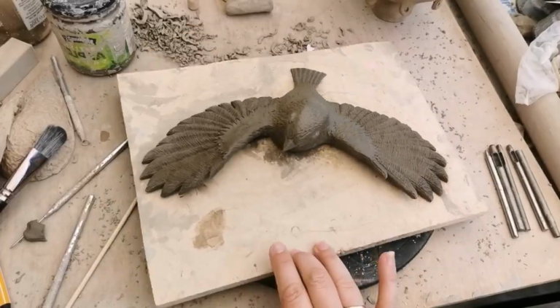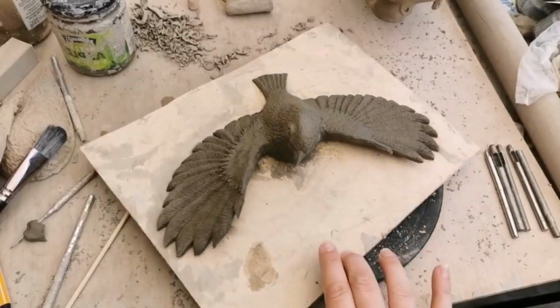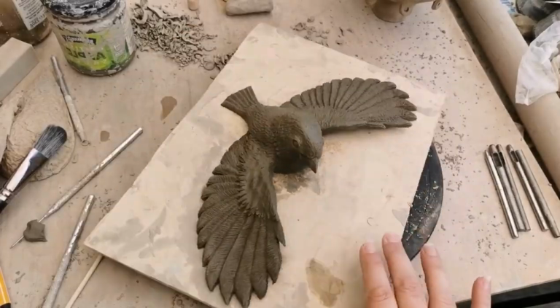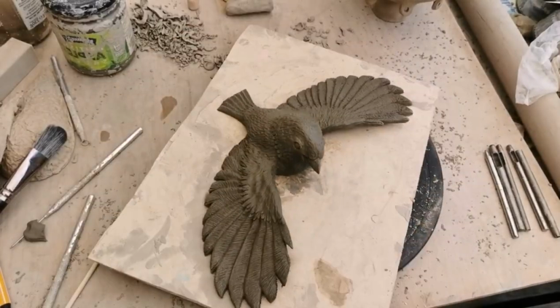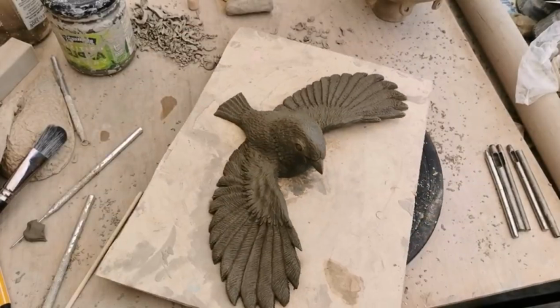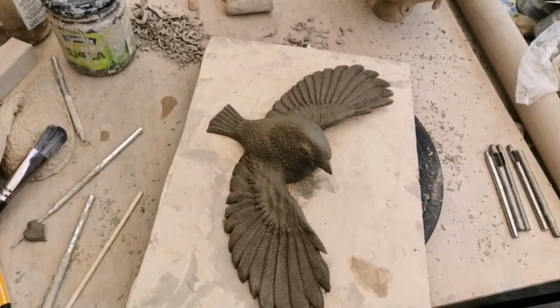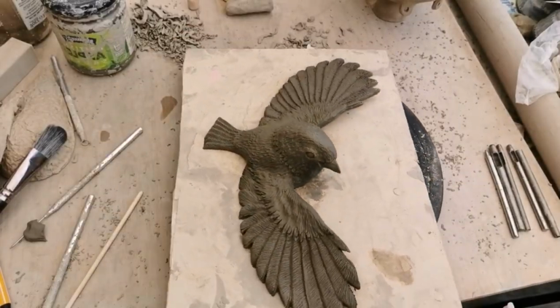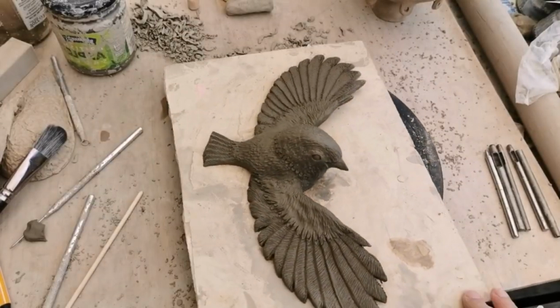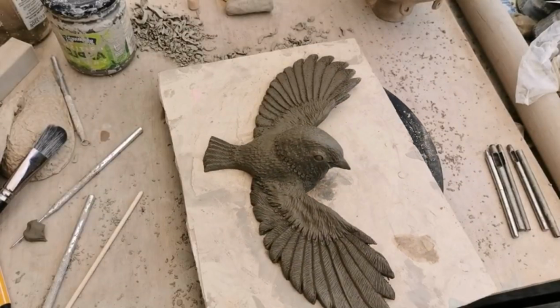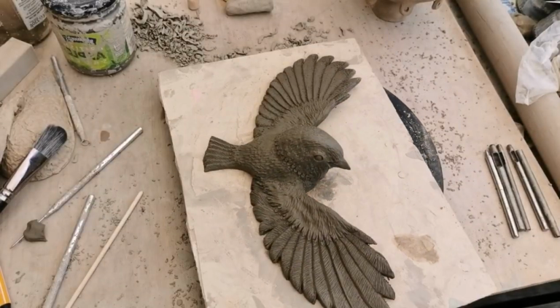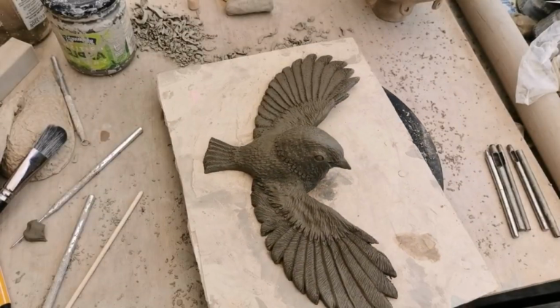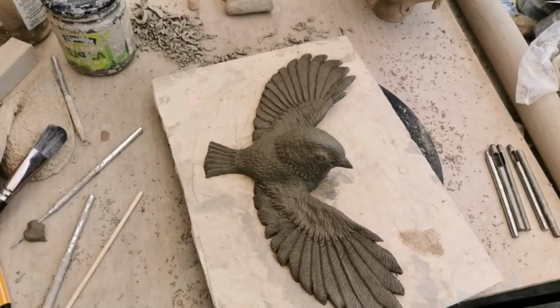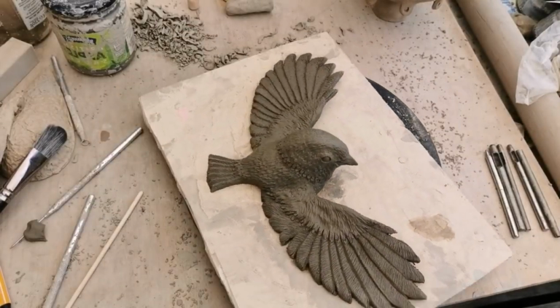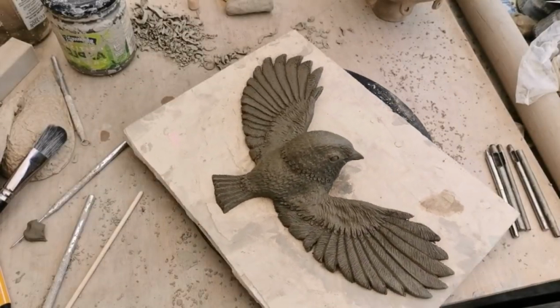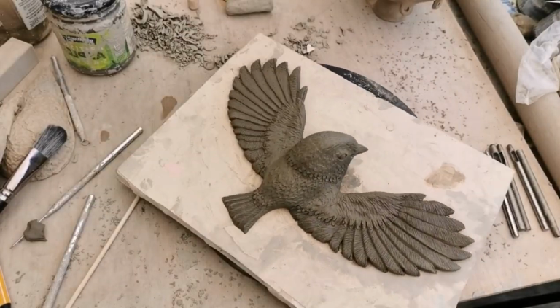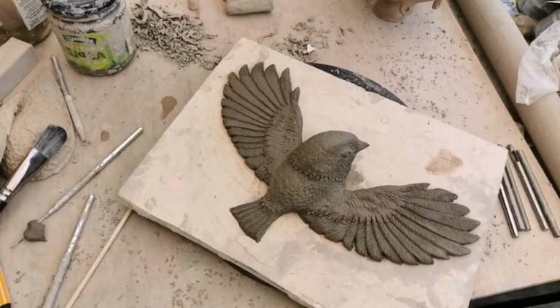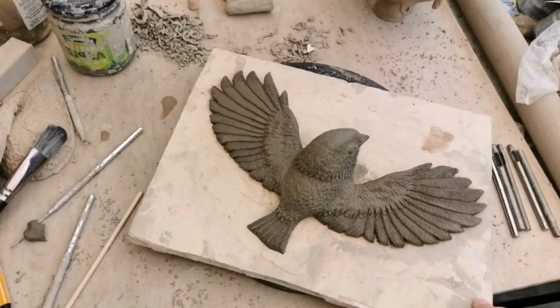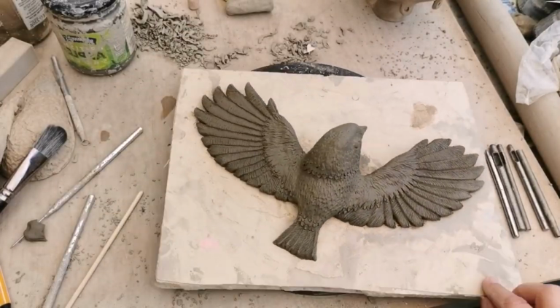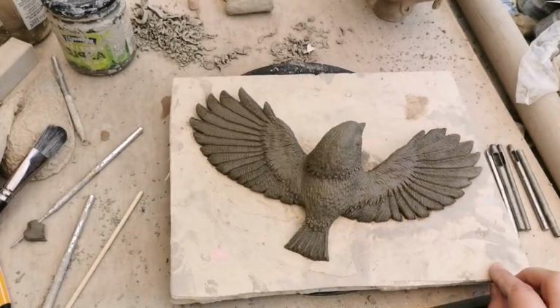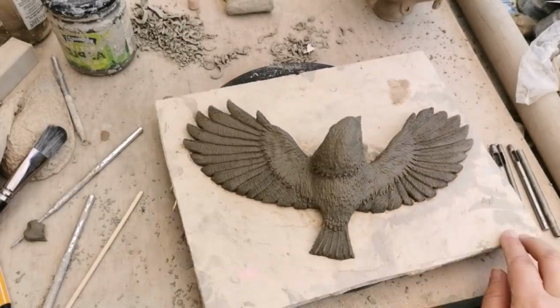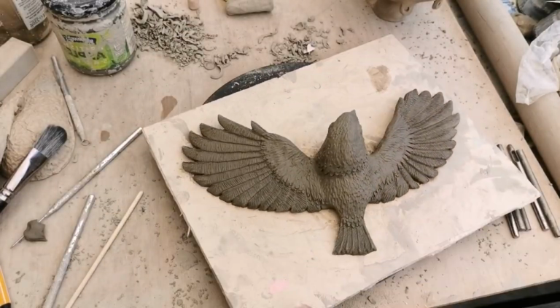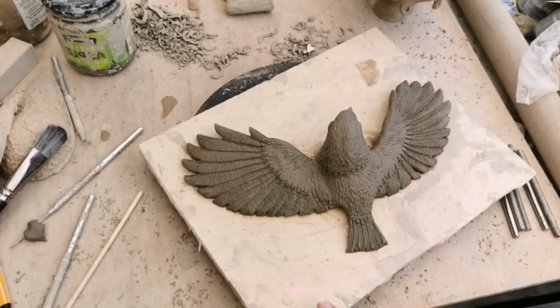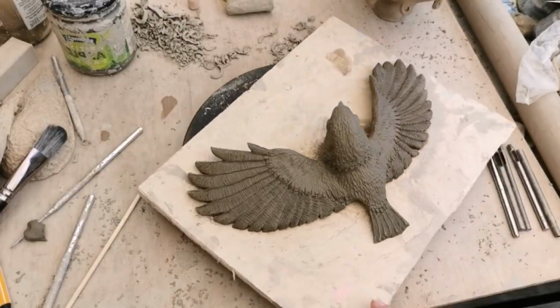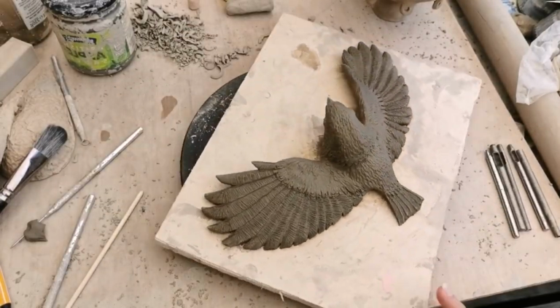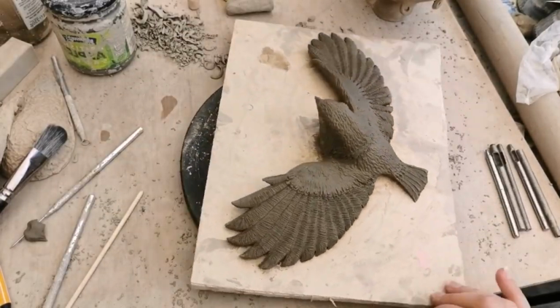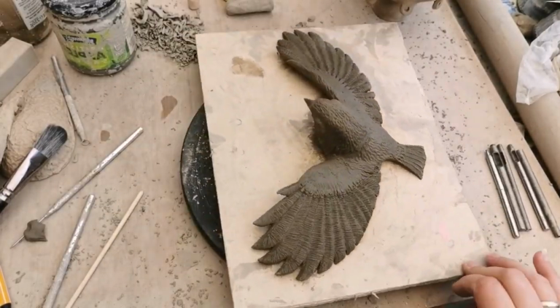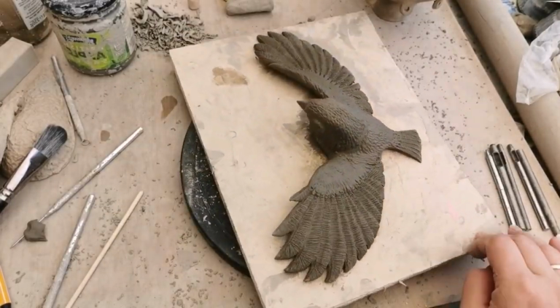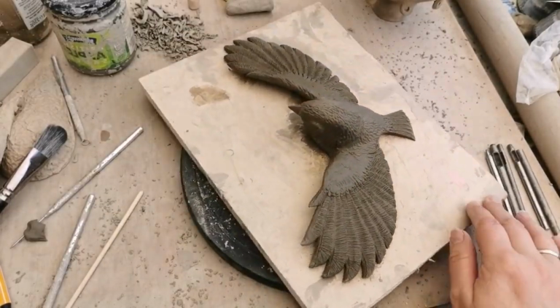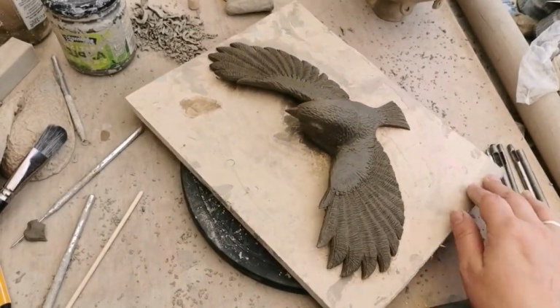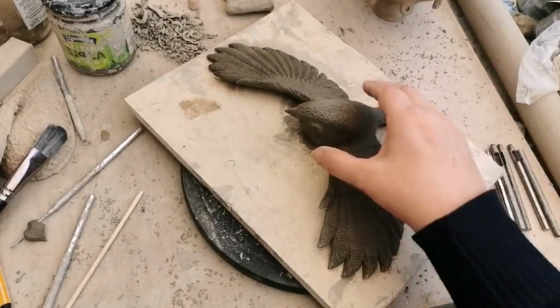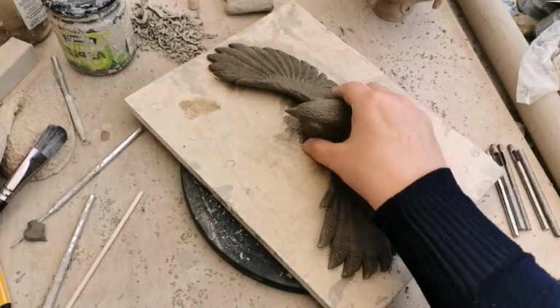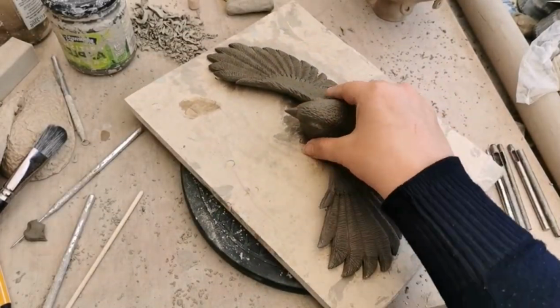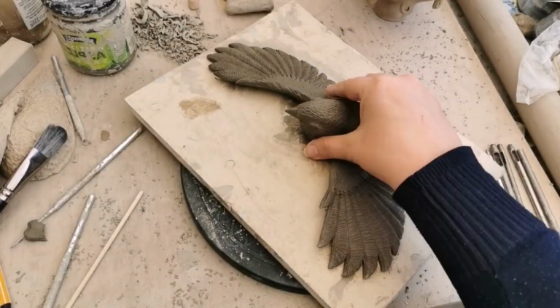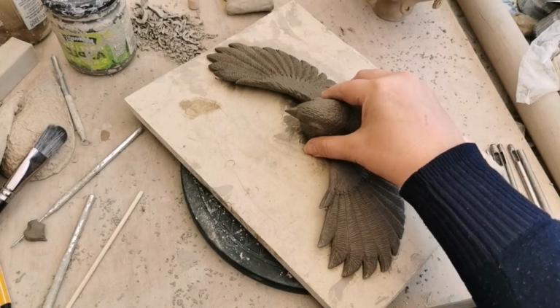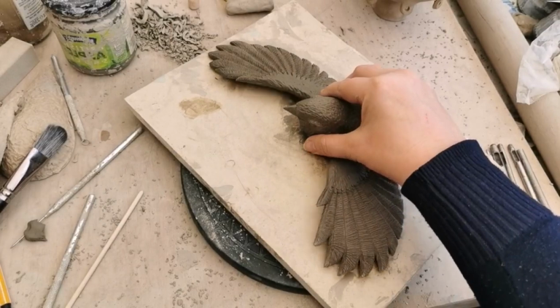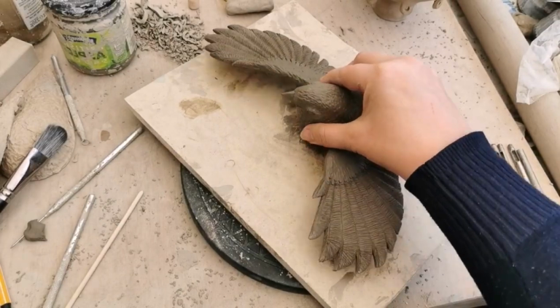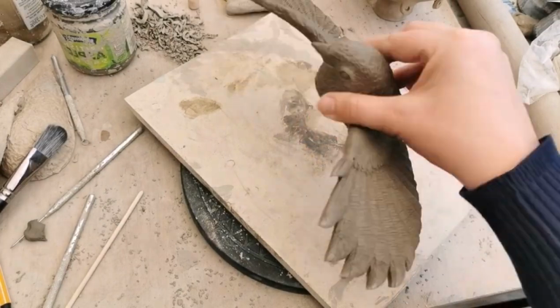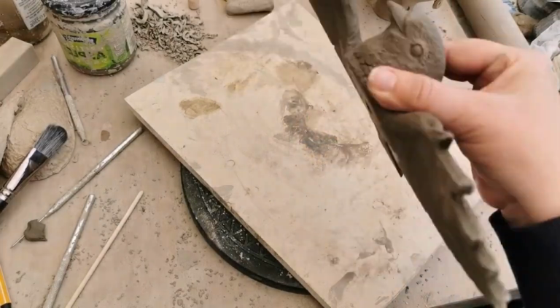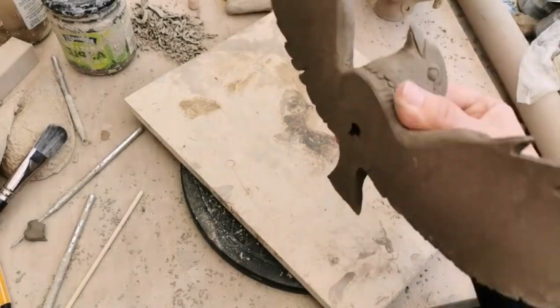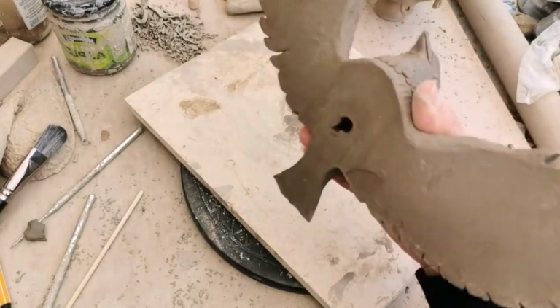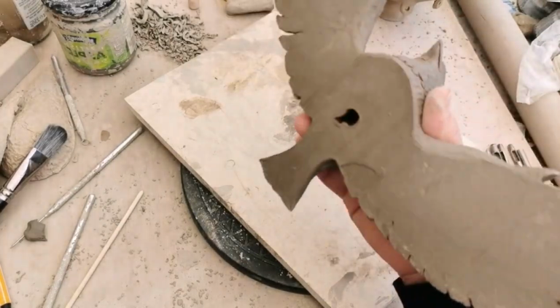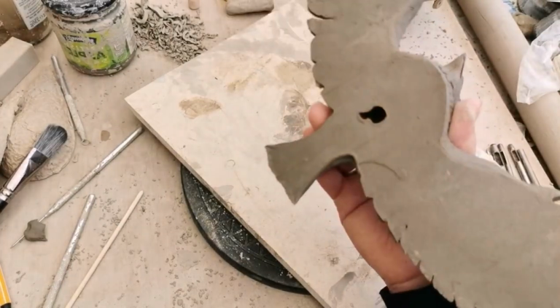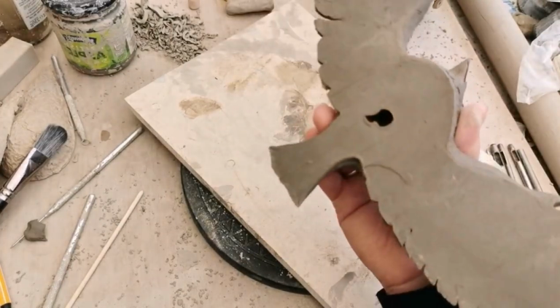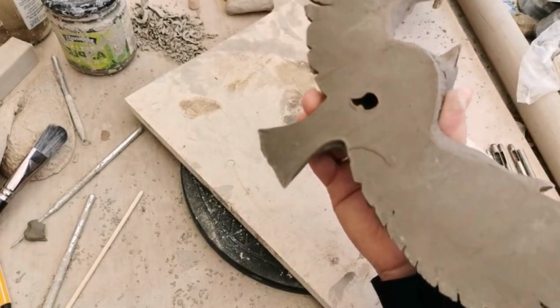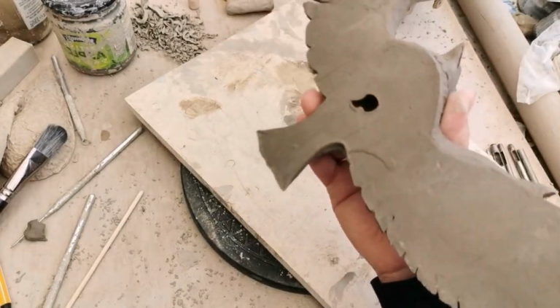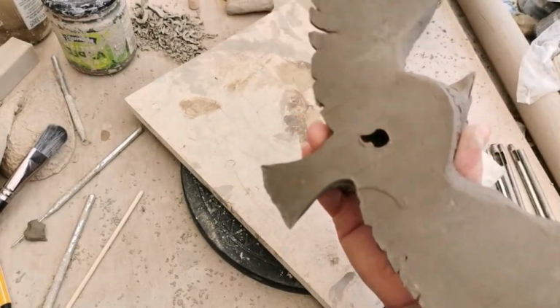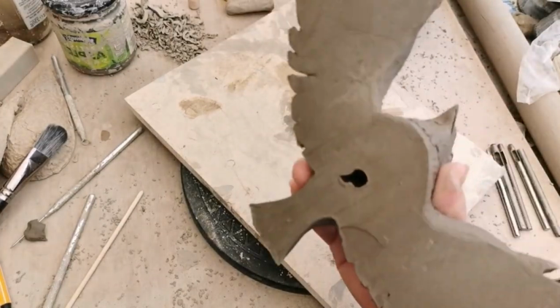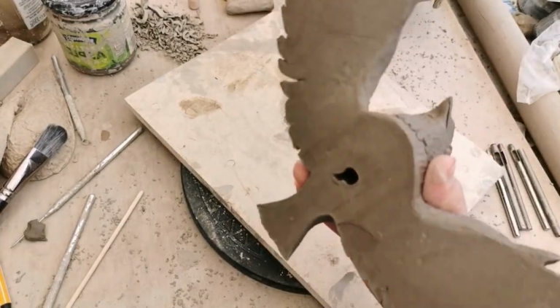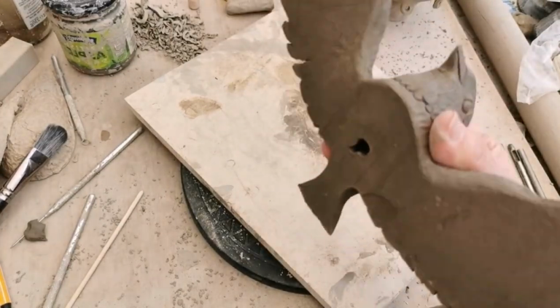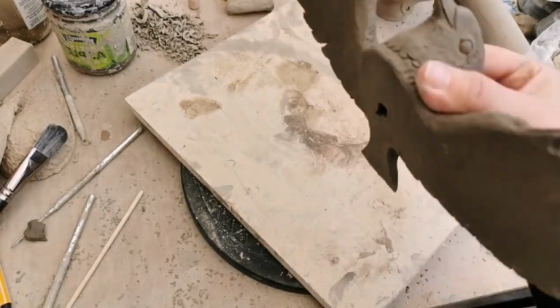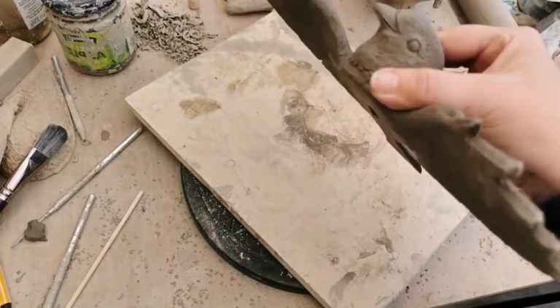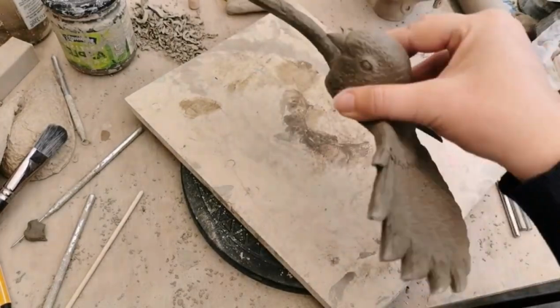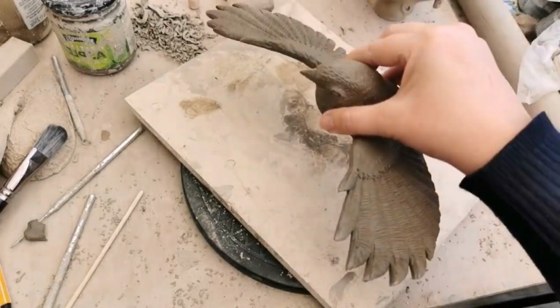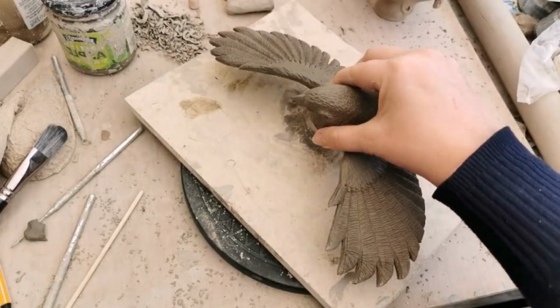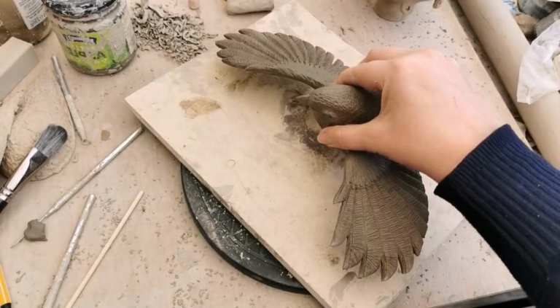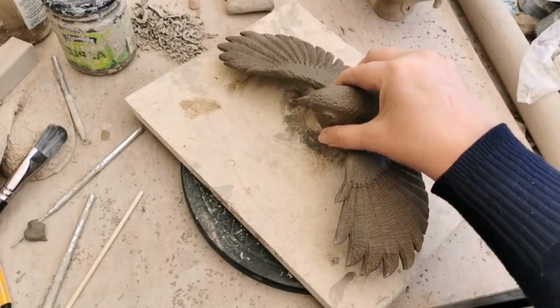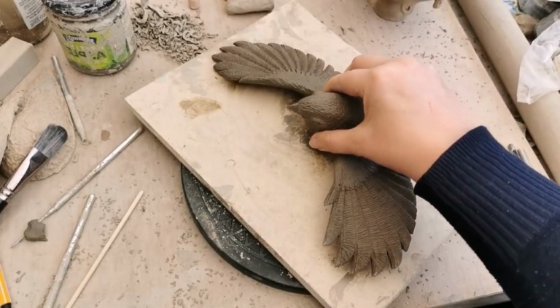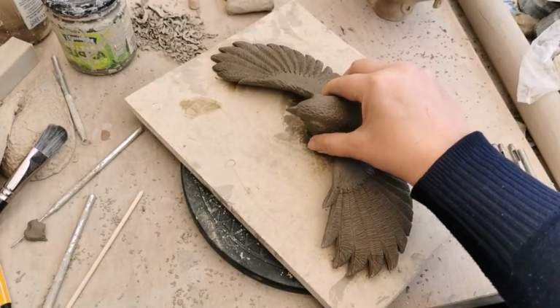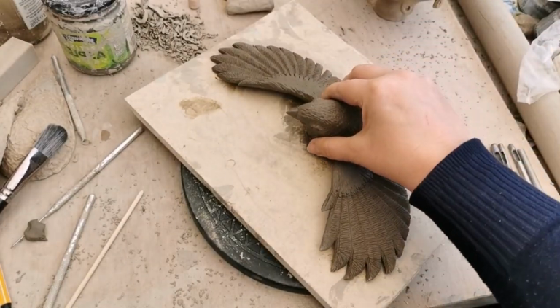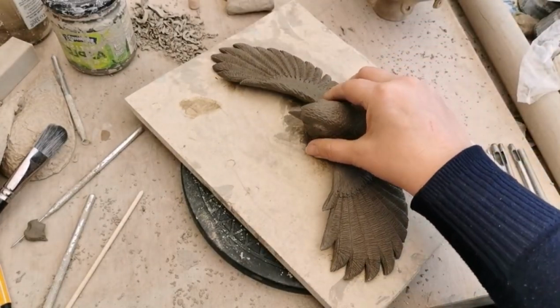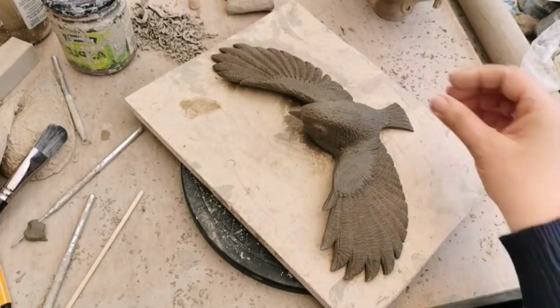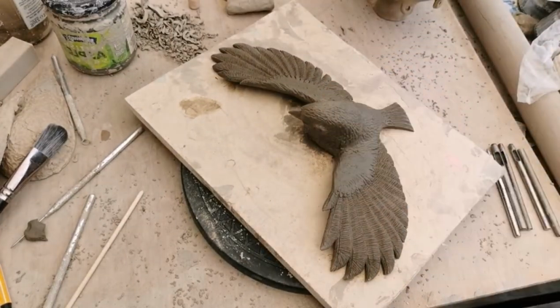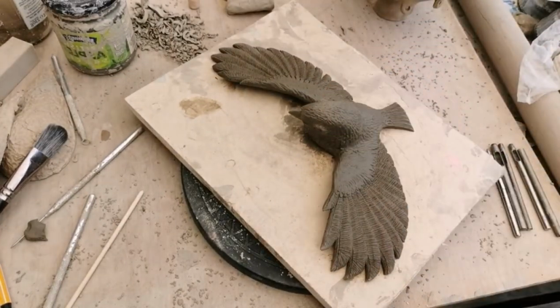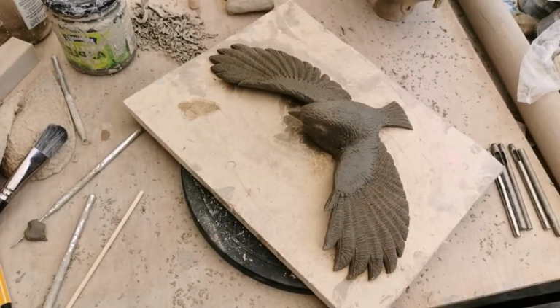So there we have it — the bird in flight is complete. There's the hole to wall mount. It looks really good, very effective.